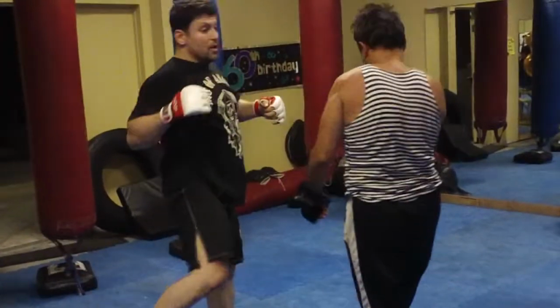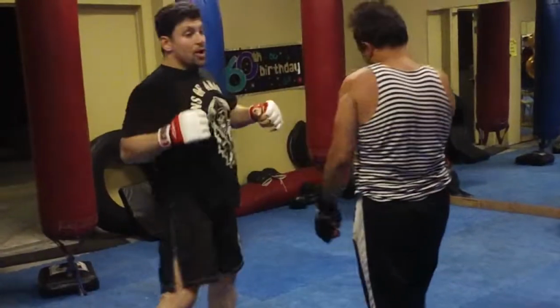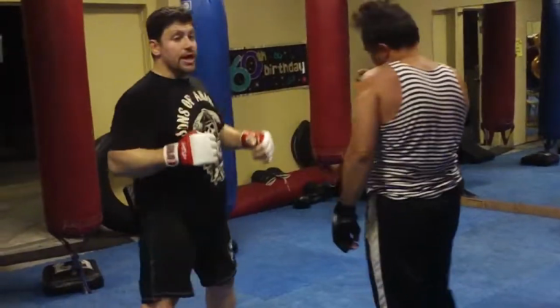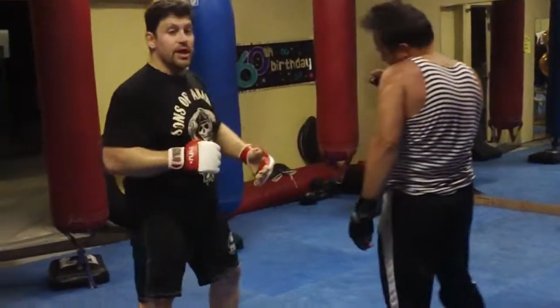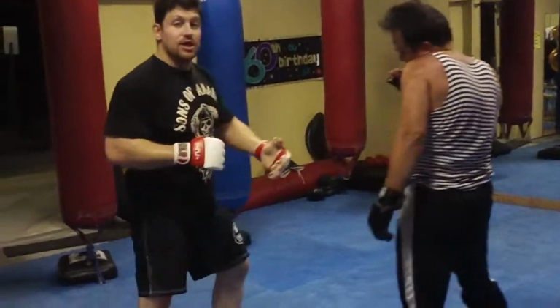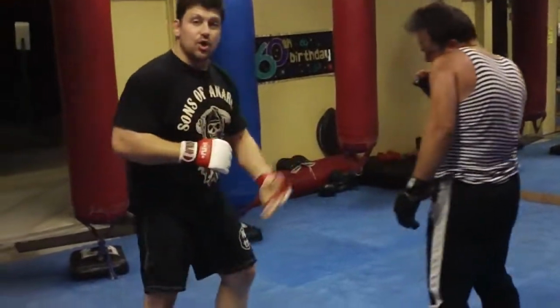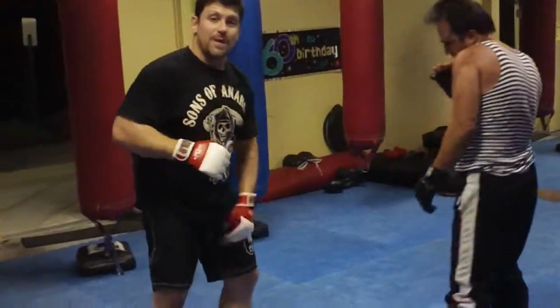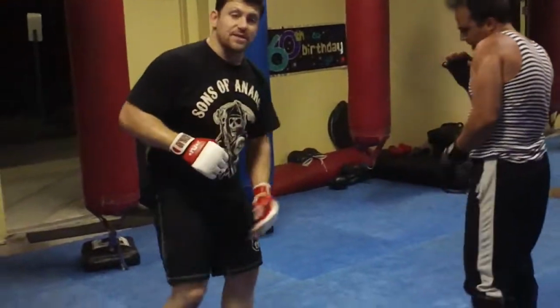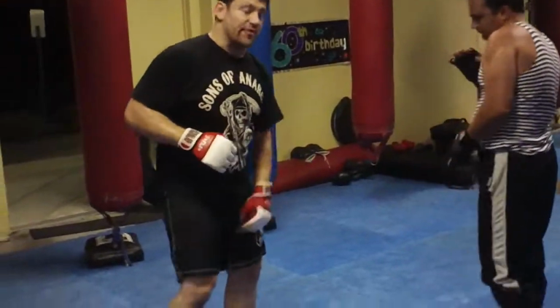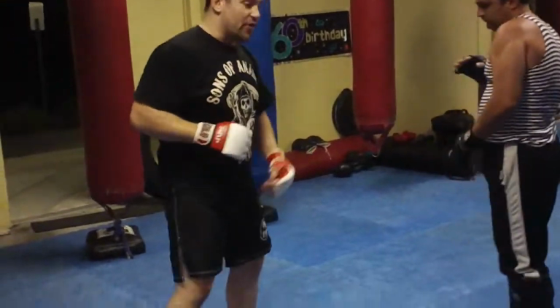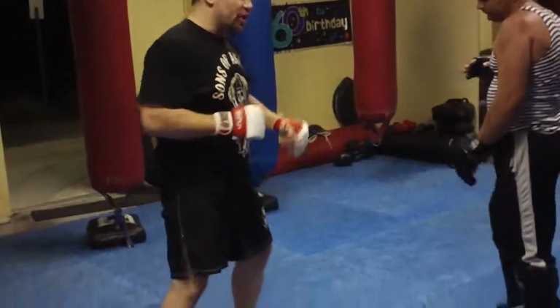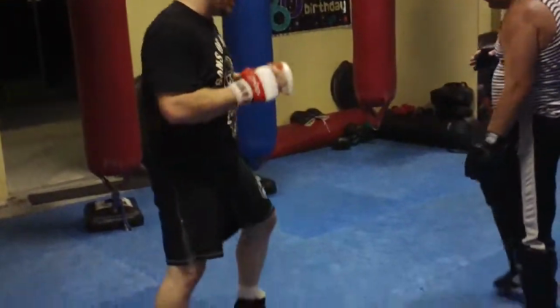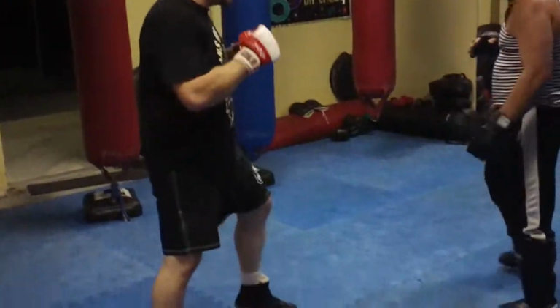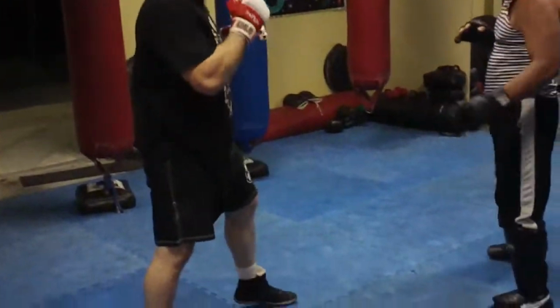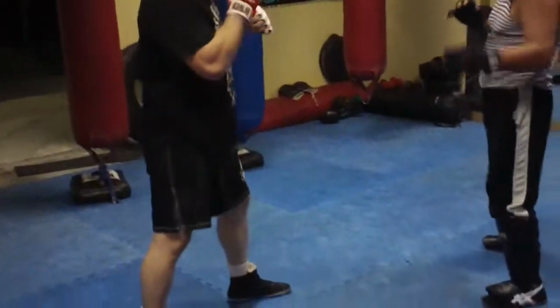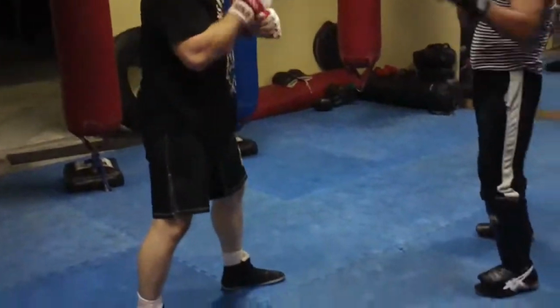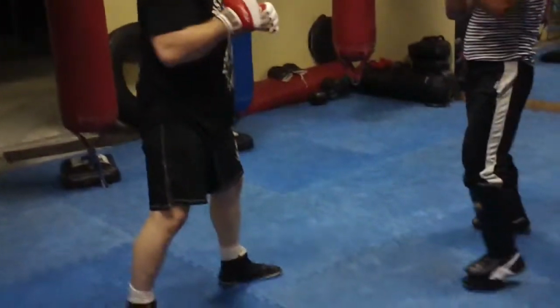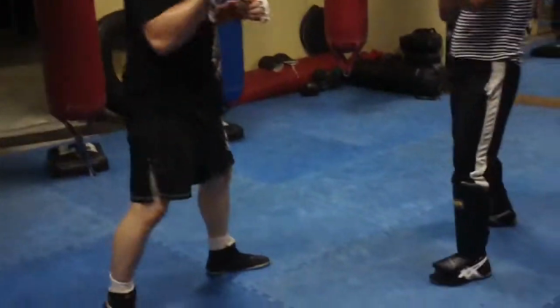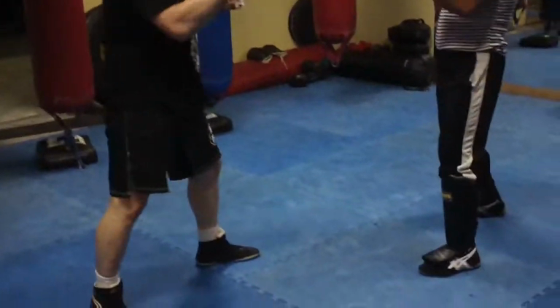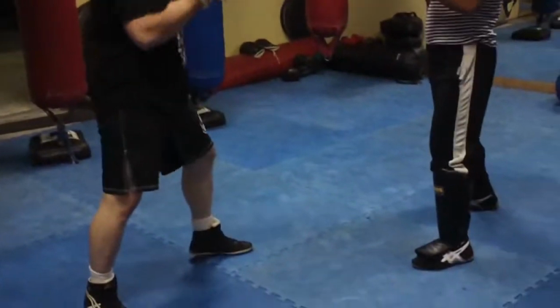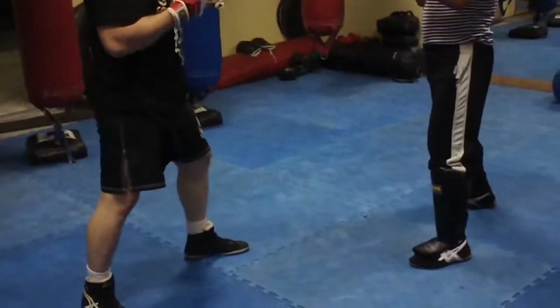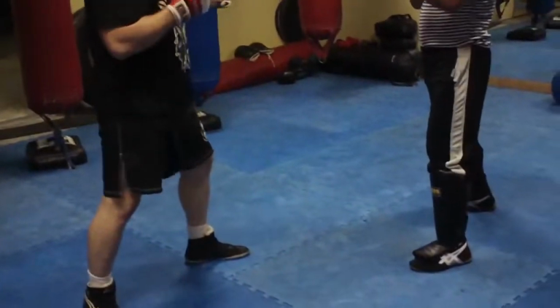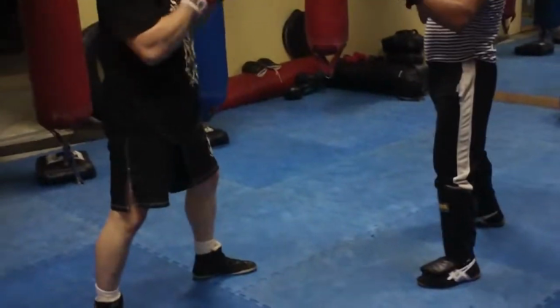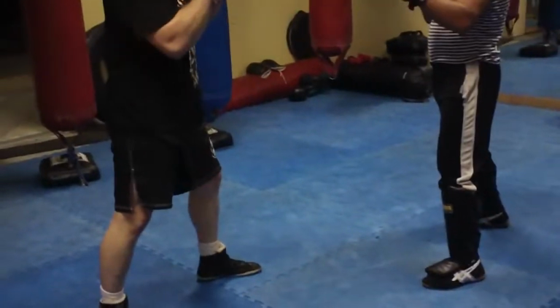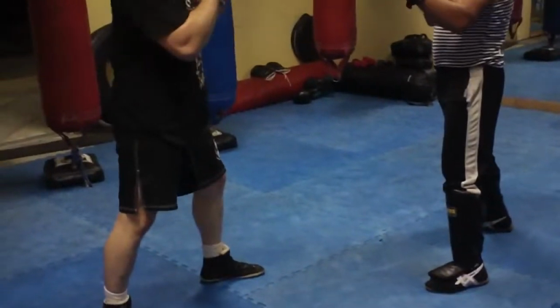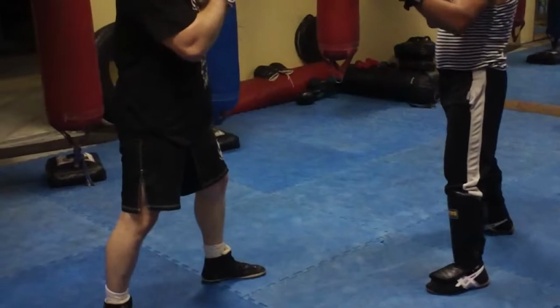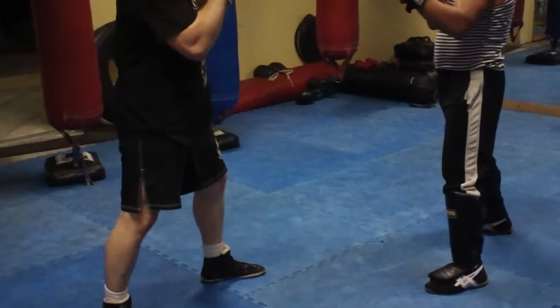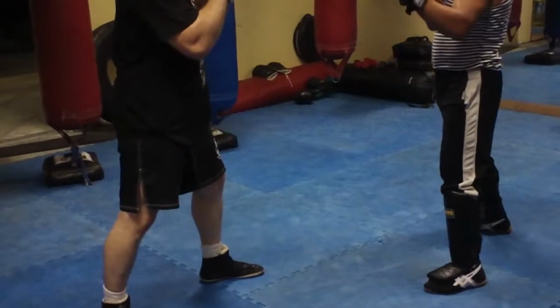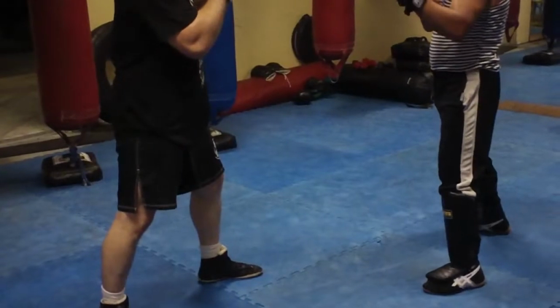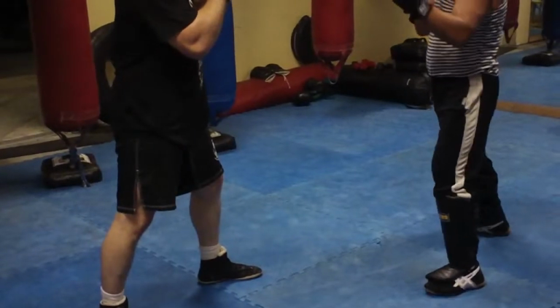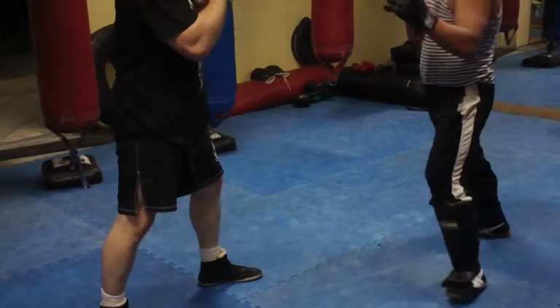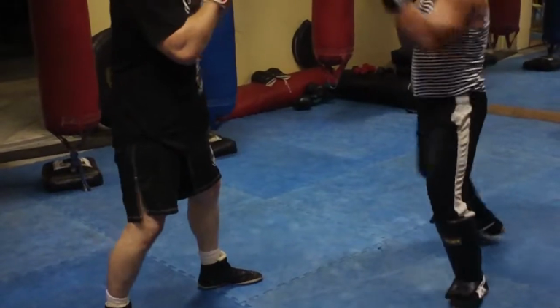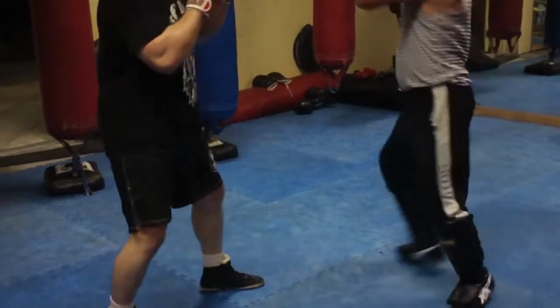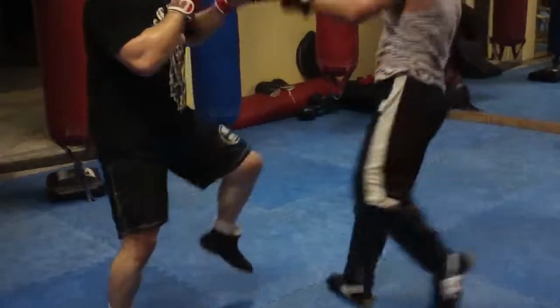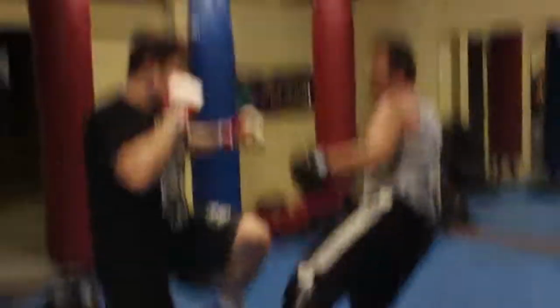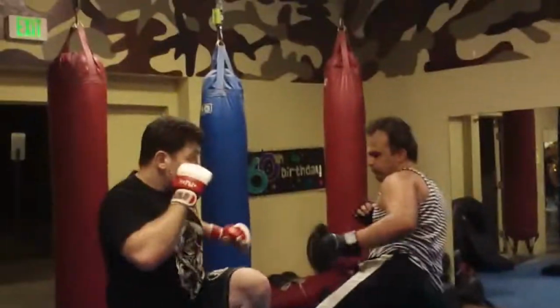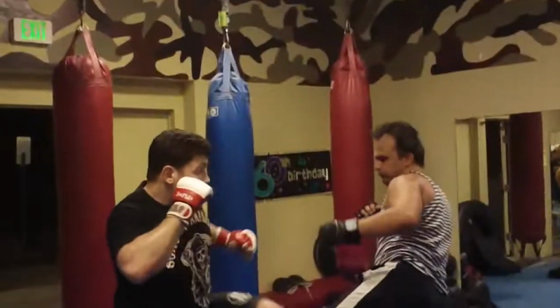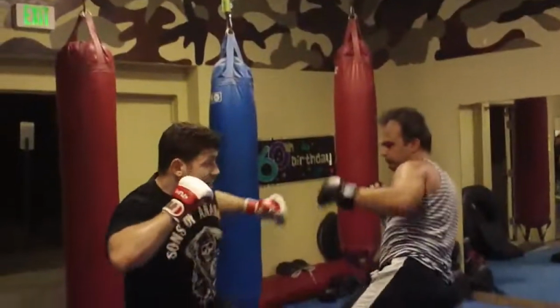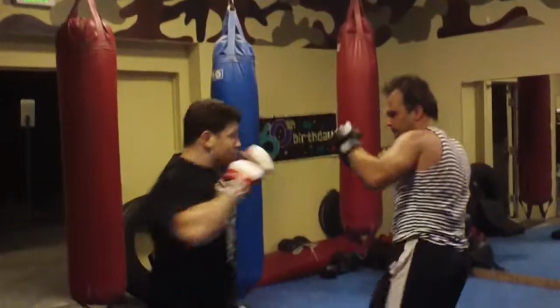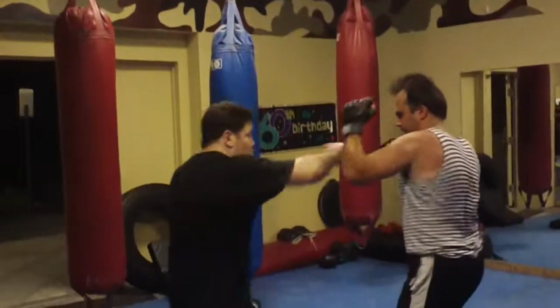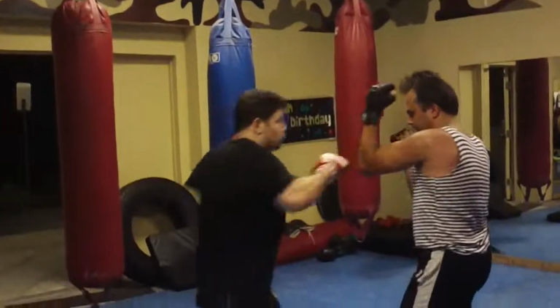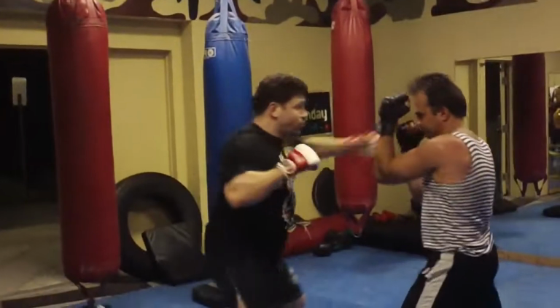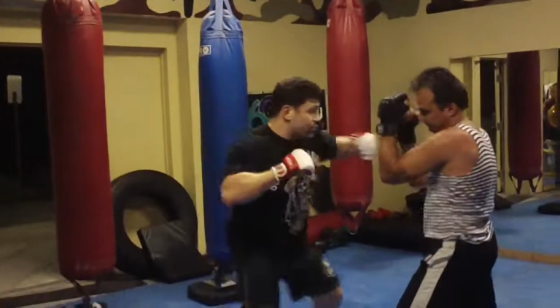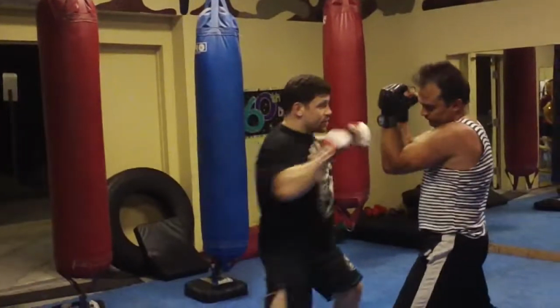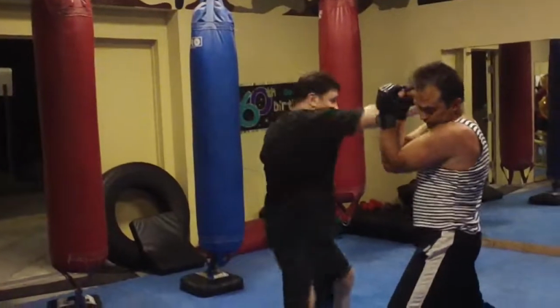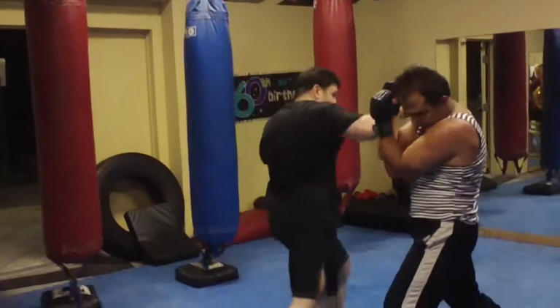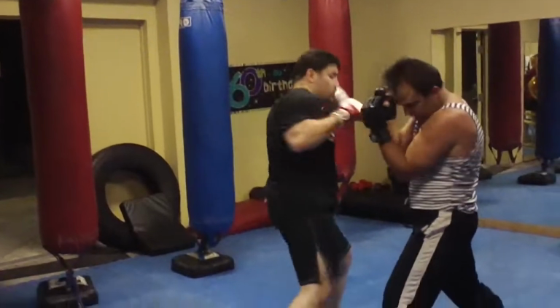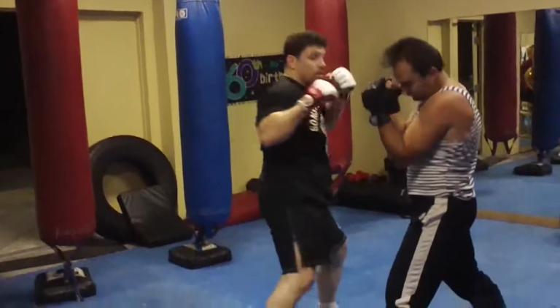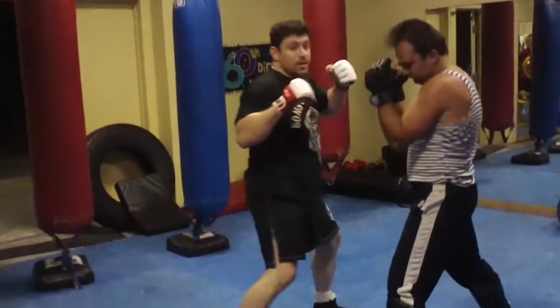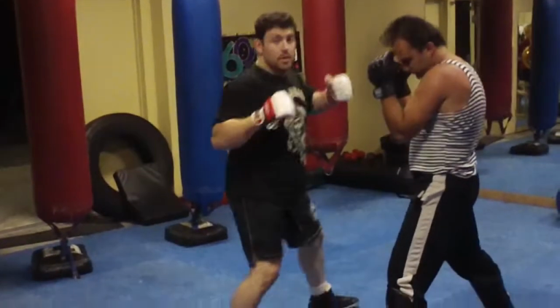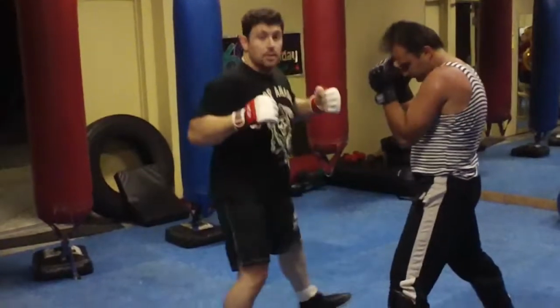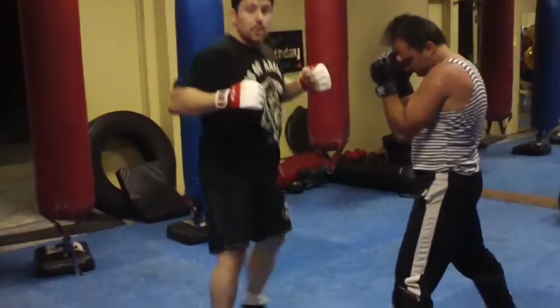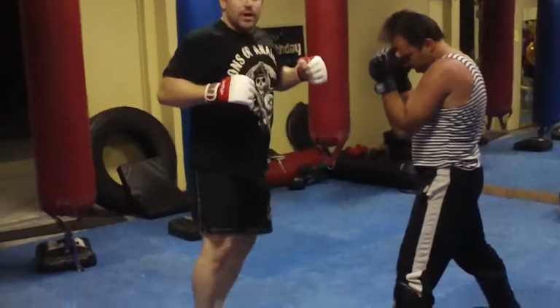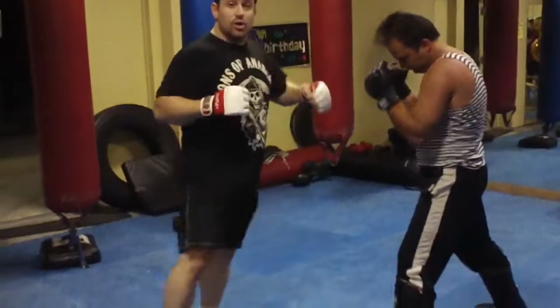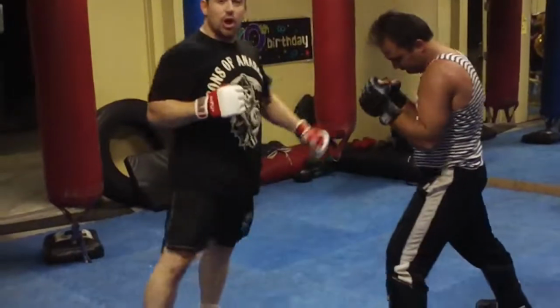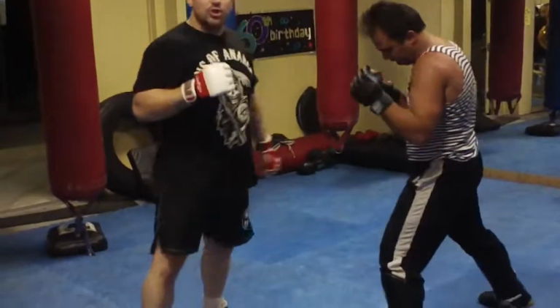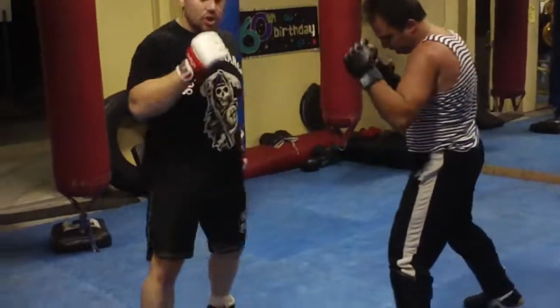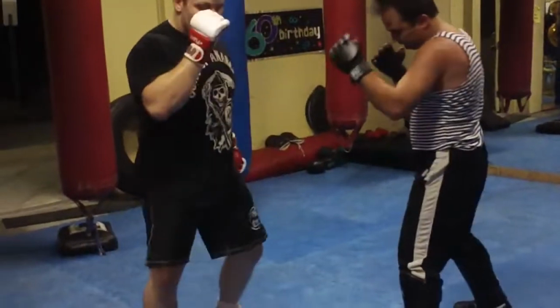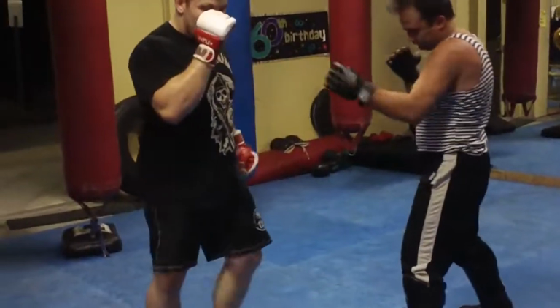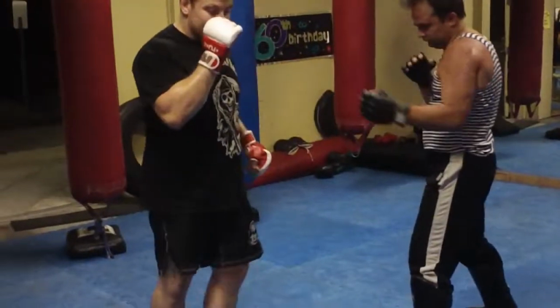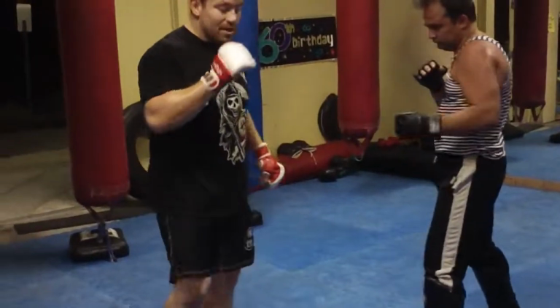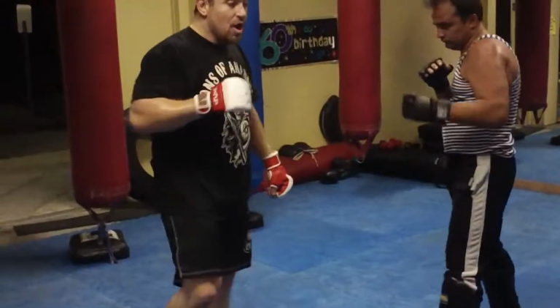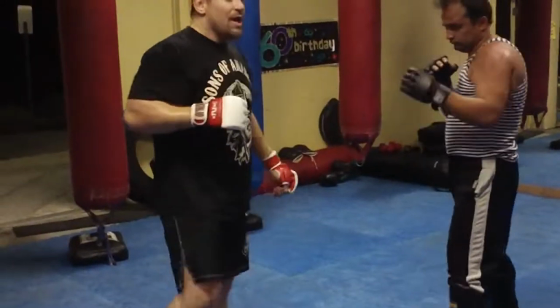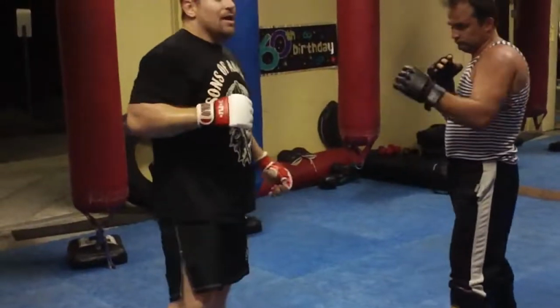Now let's go back to the front leg. Check, fall in with your body weight — two, three, two. Check, two, three, two. And cross and cross.